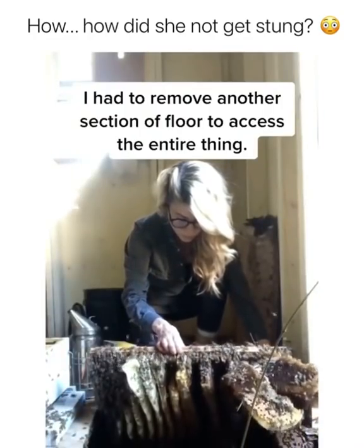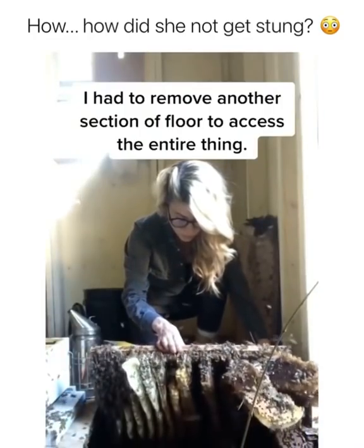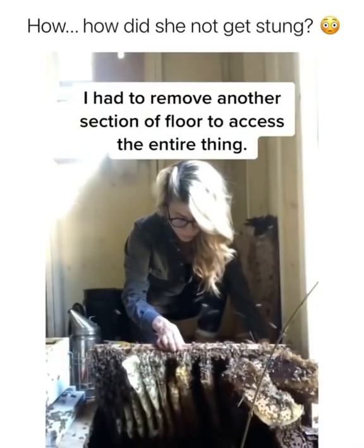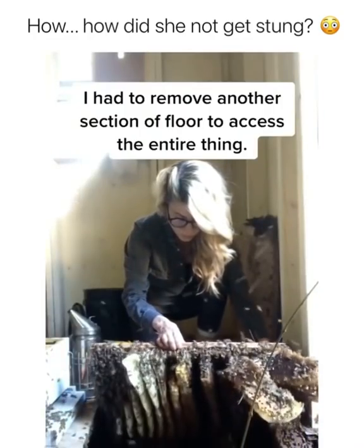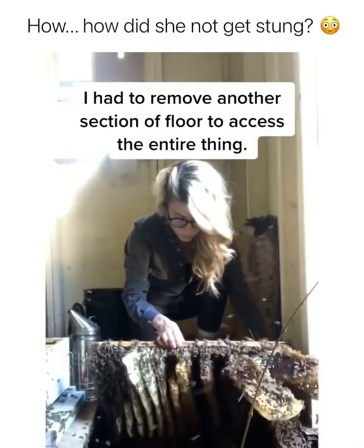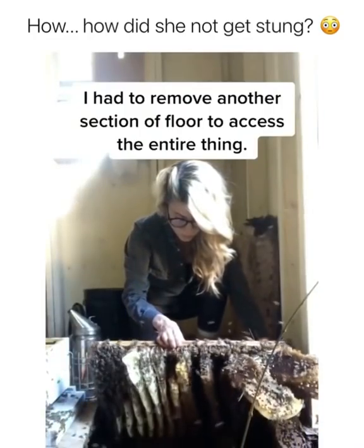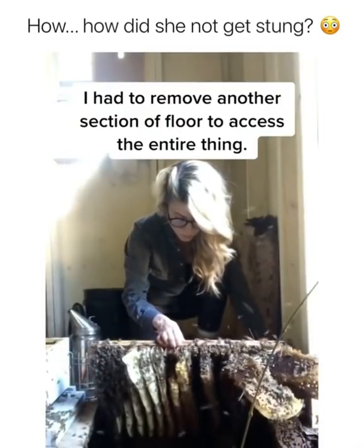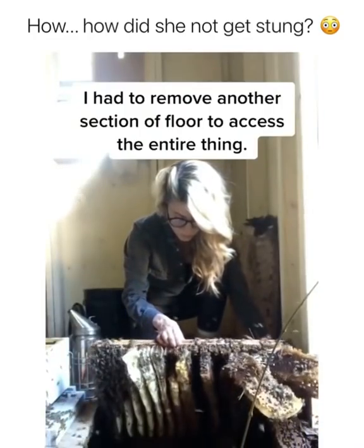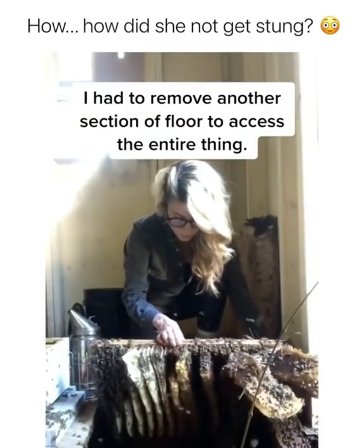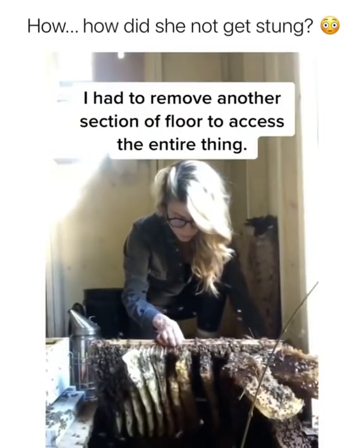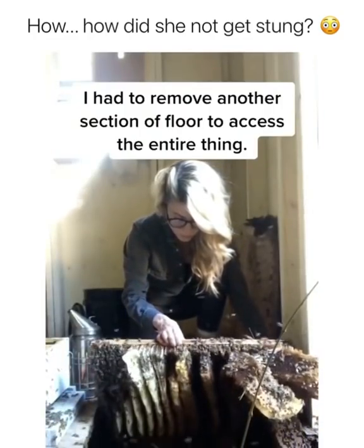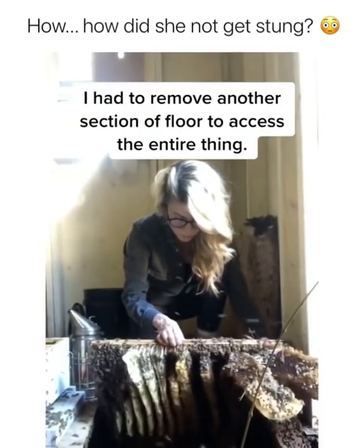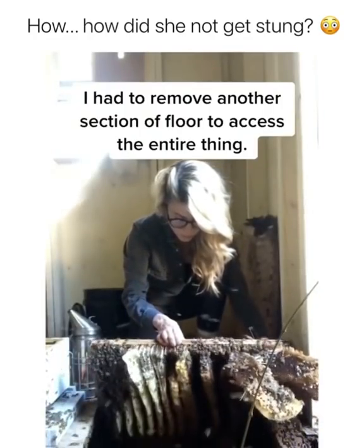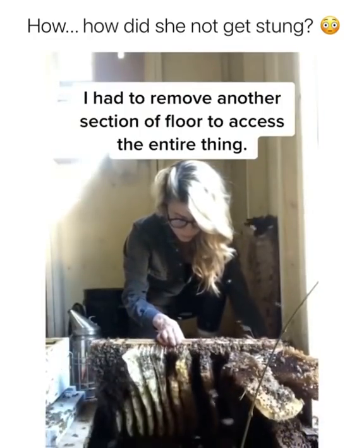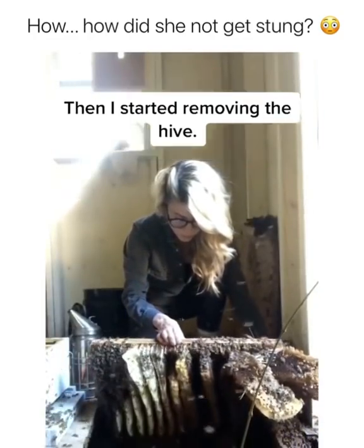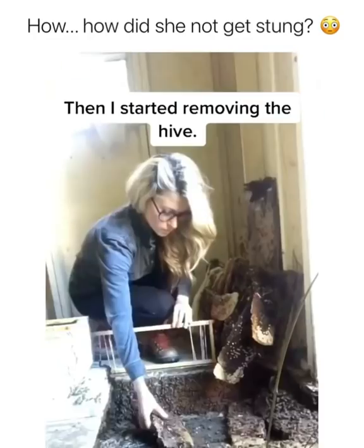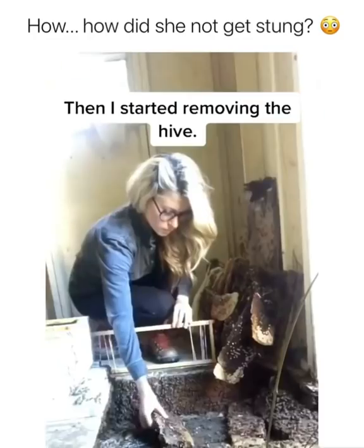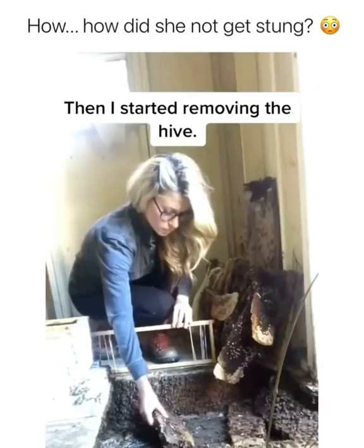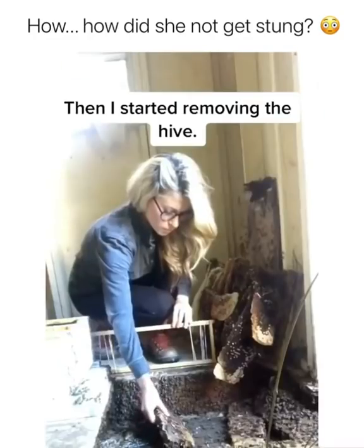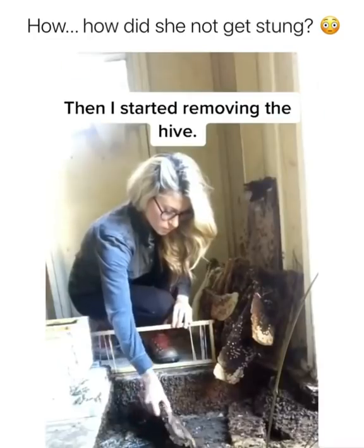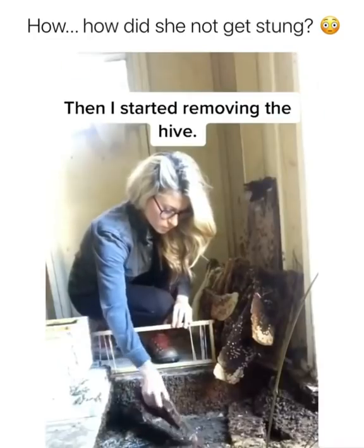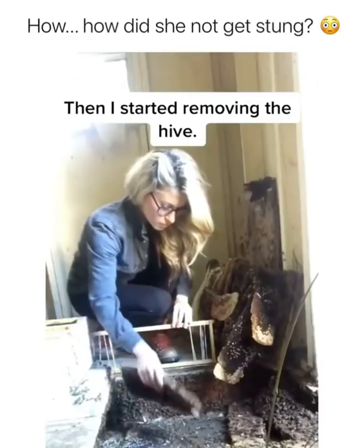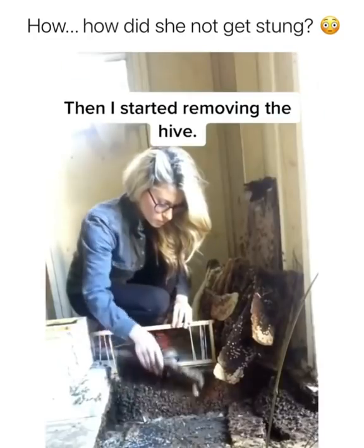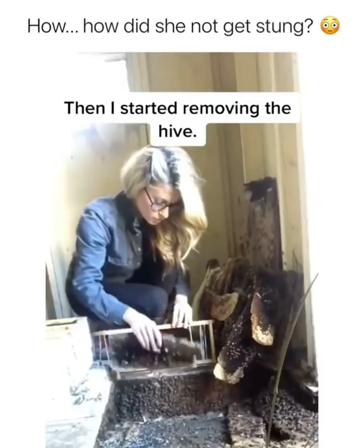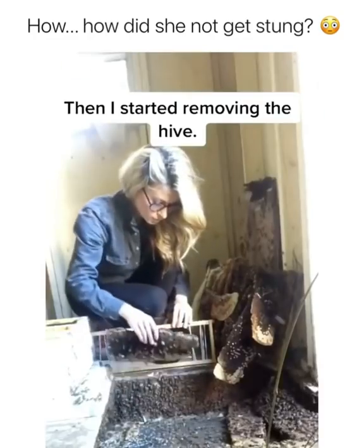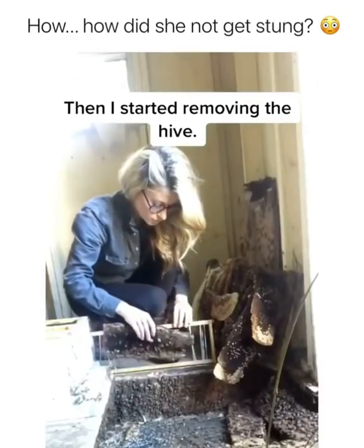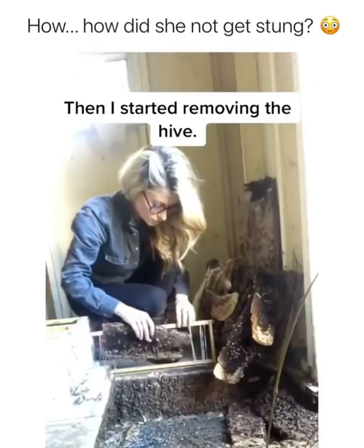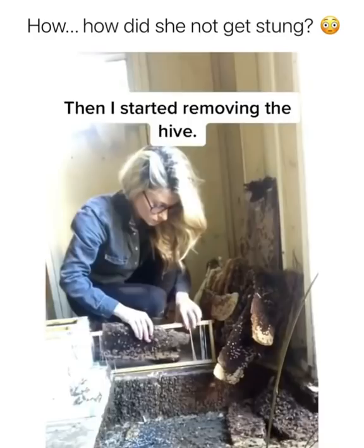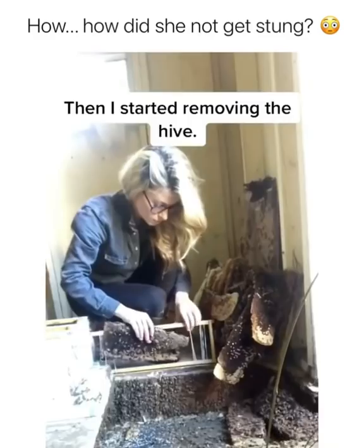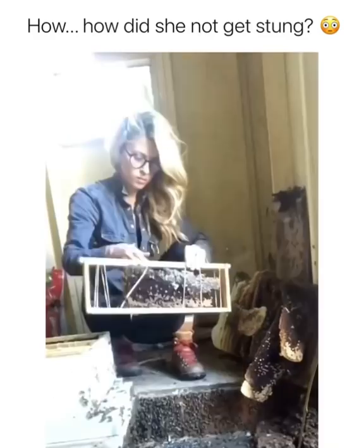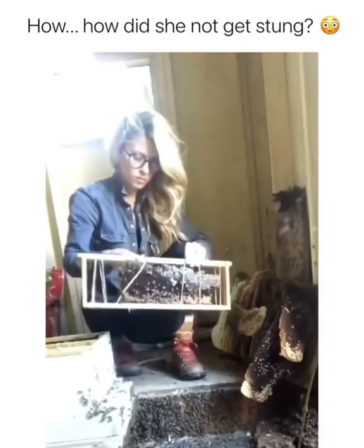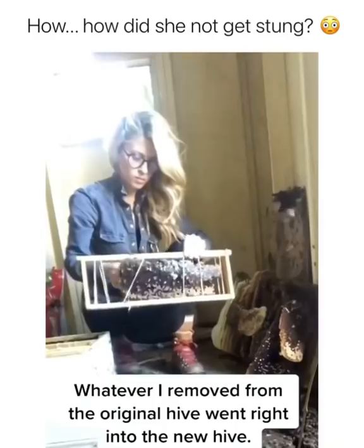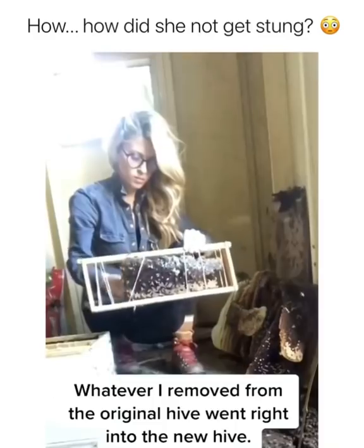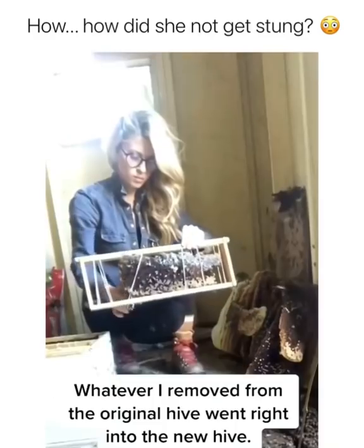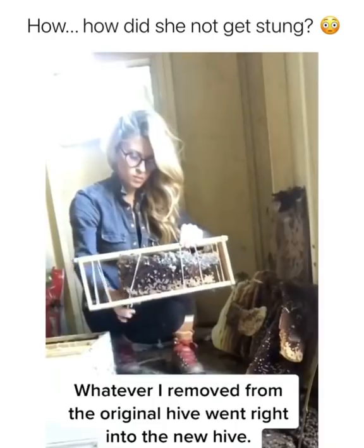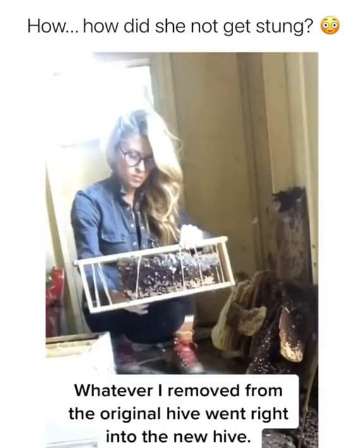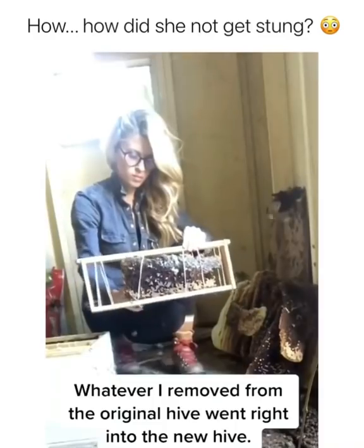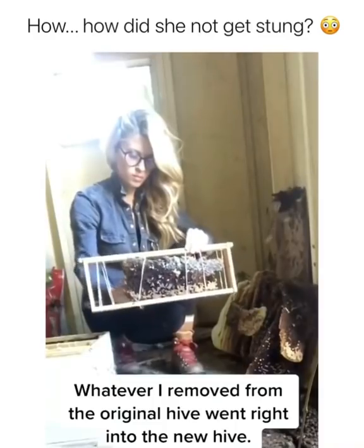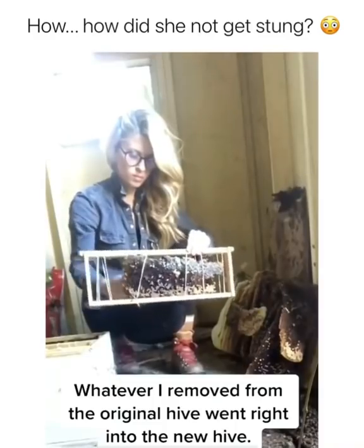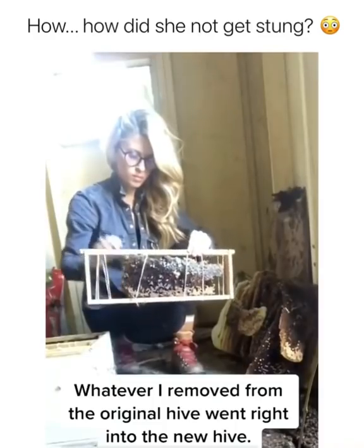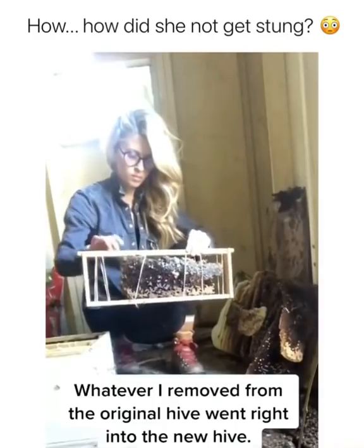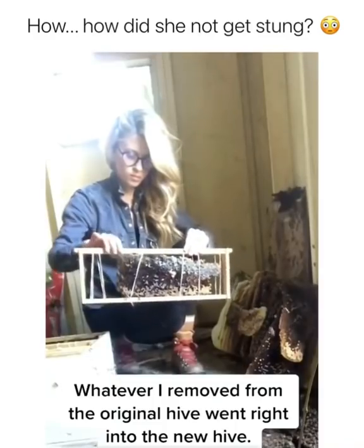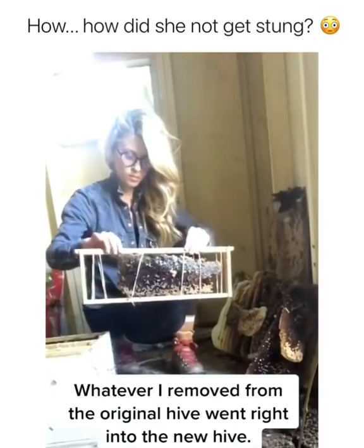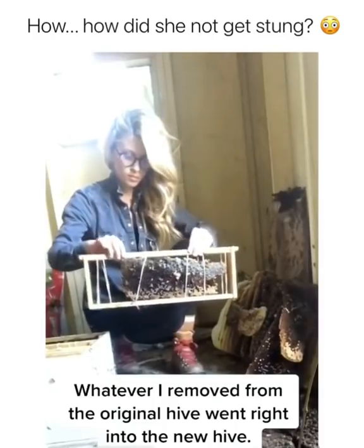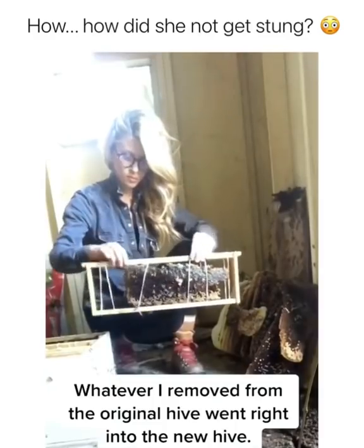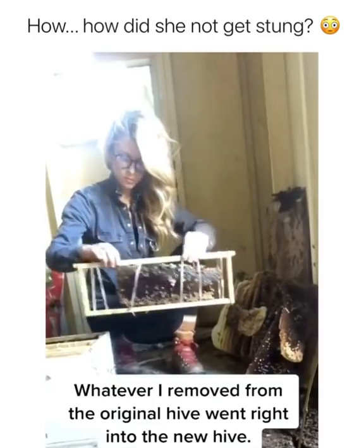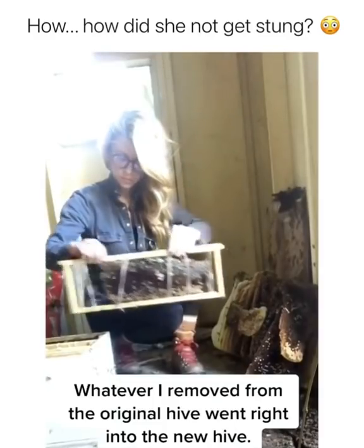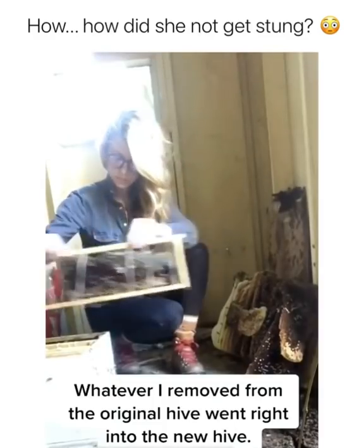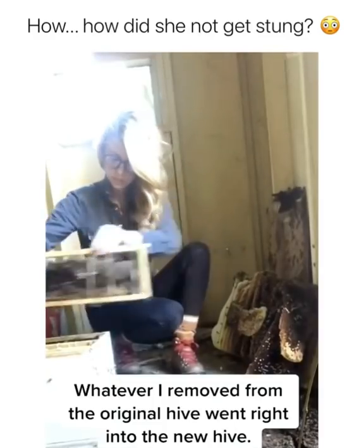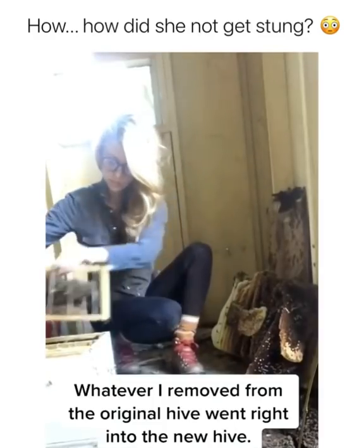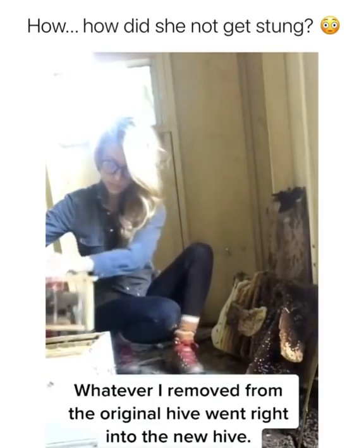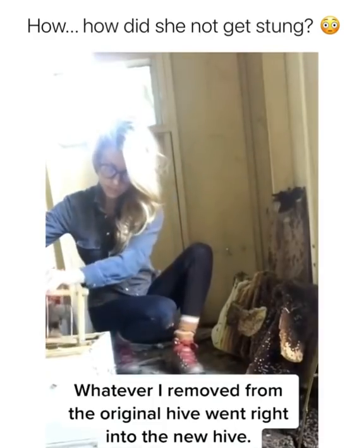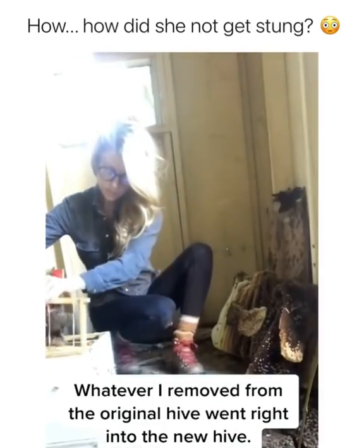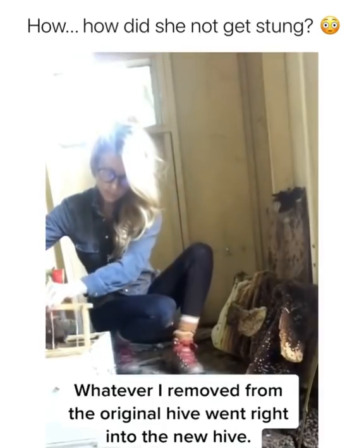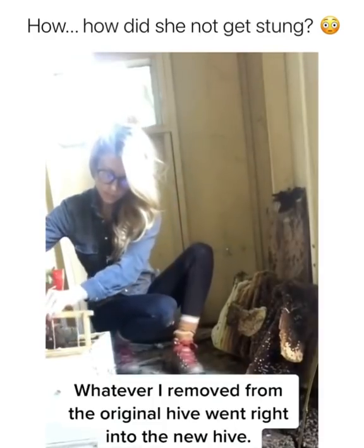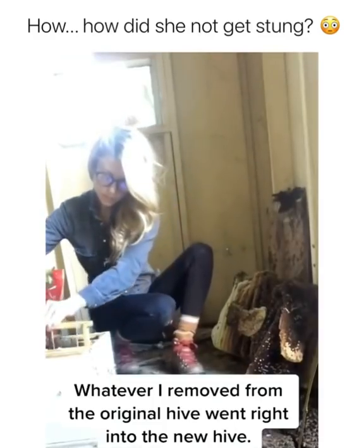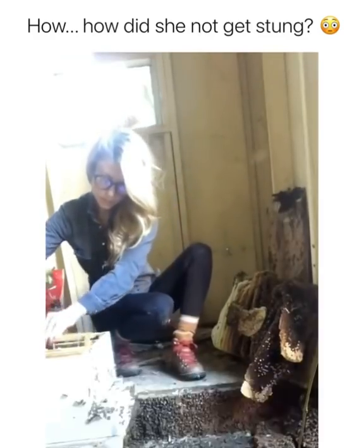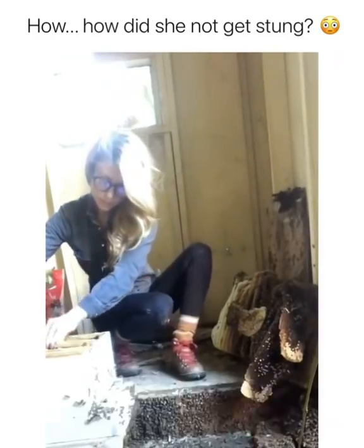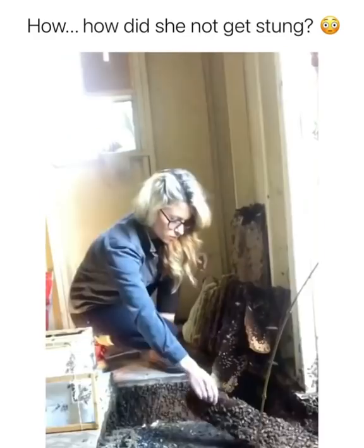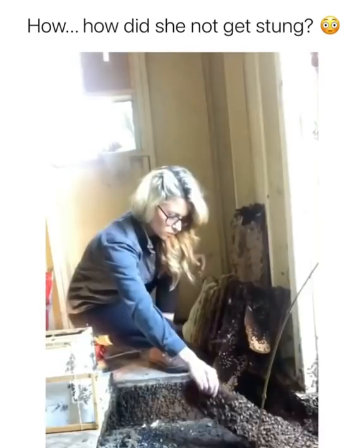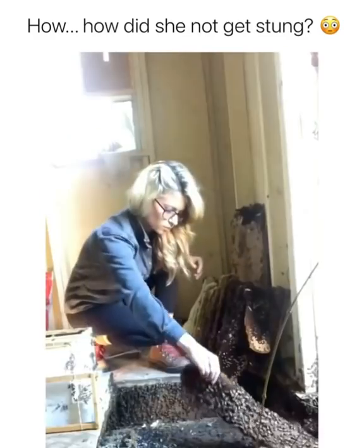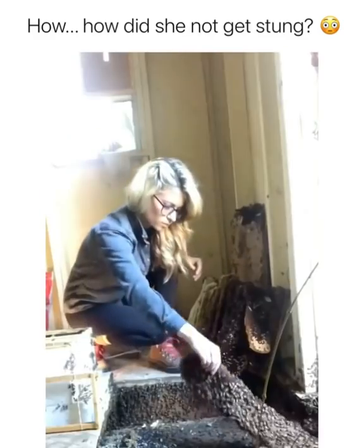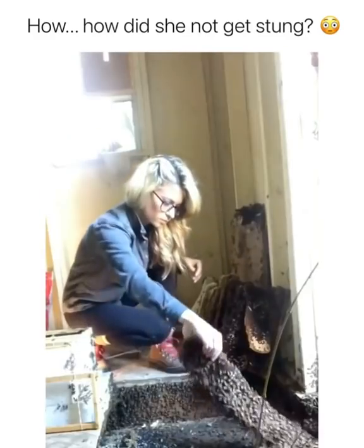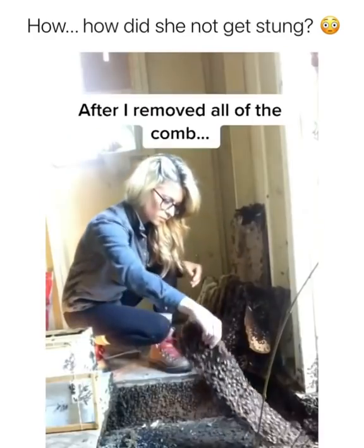Then I started removing the hive. Whatever I removed from the original hive went right into the new one, so the bees would have everything they need to survive.